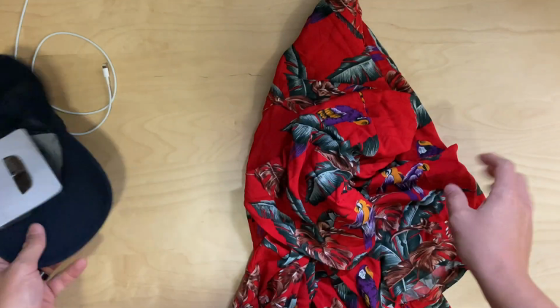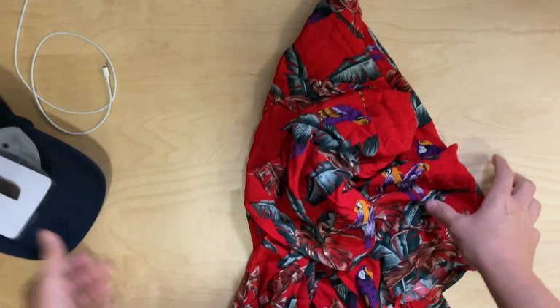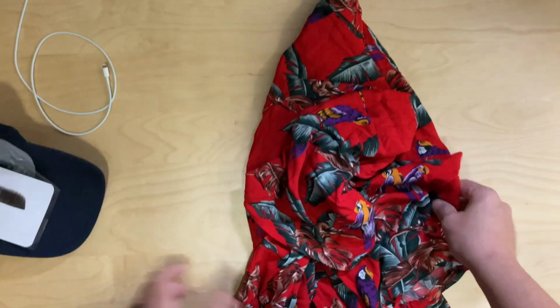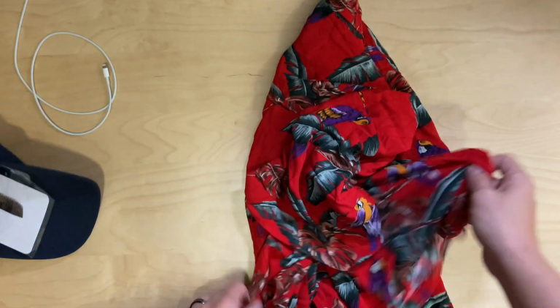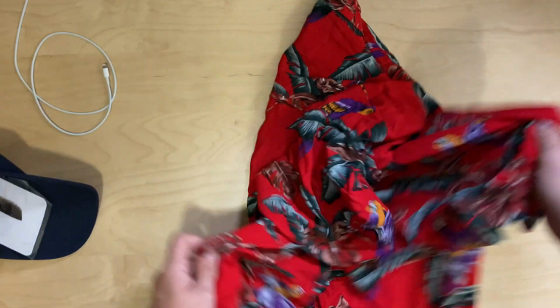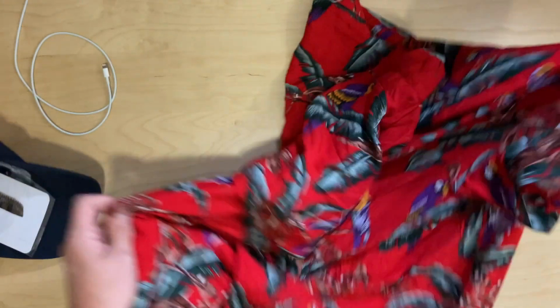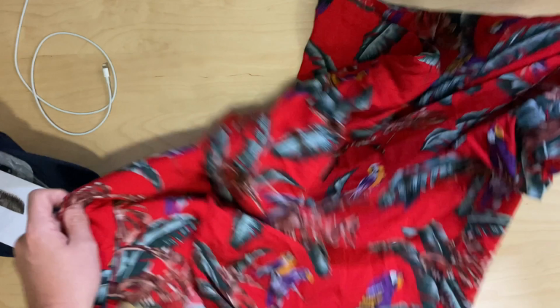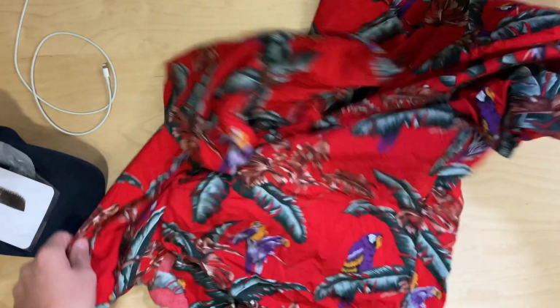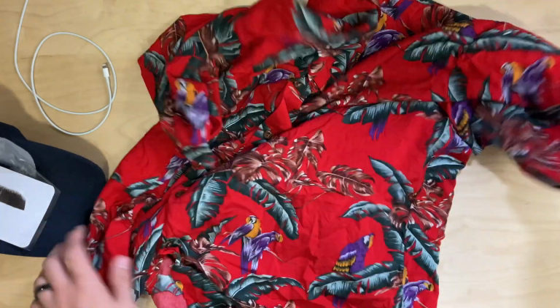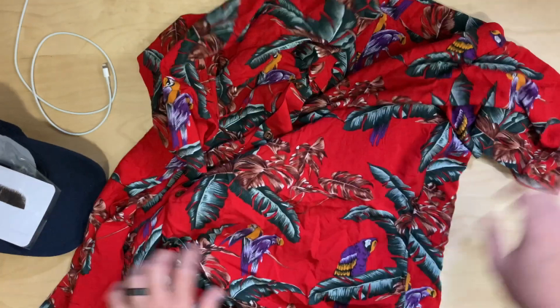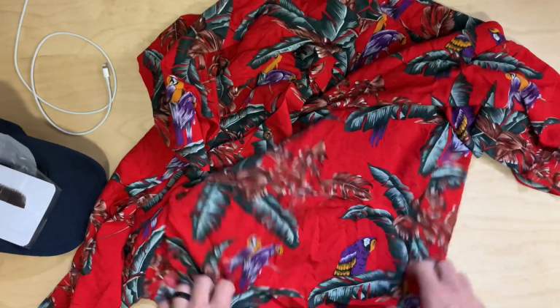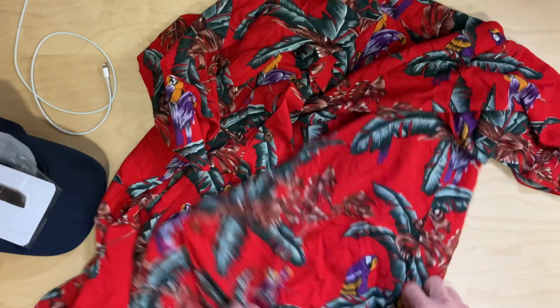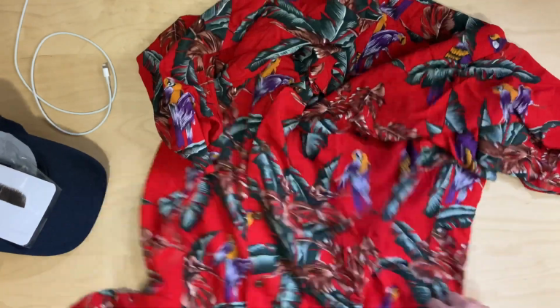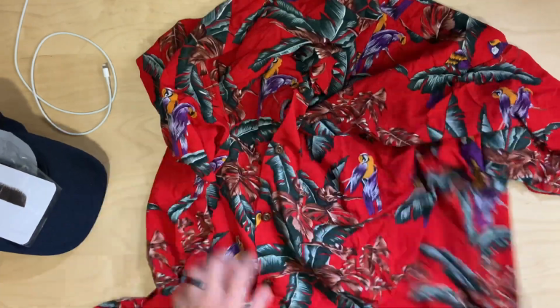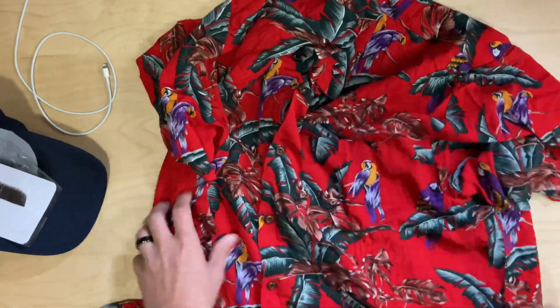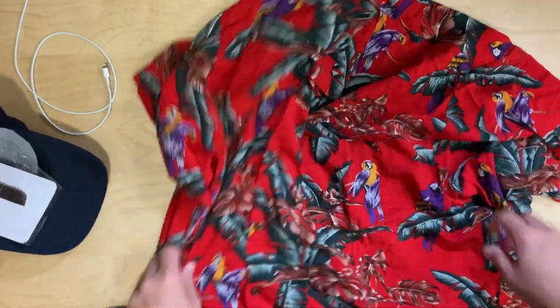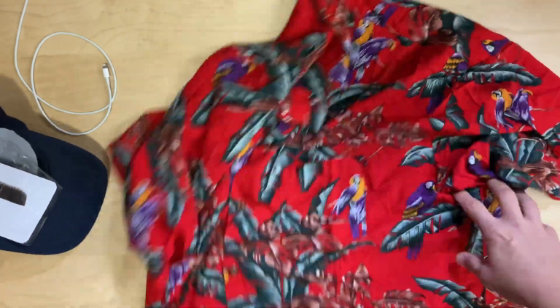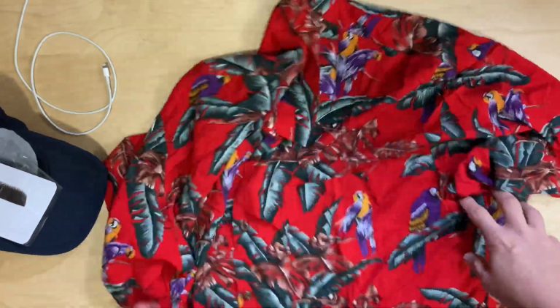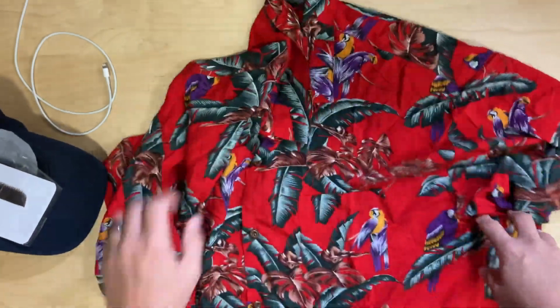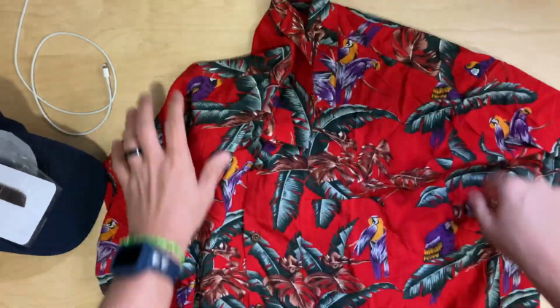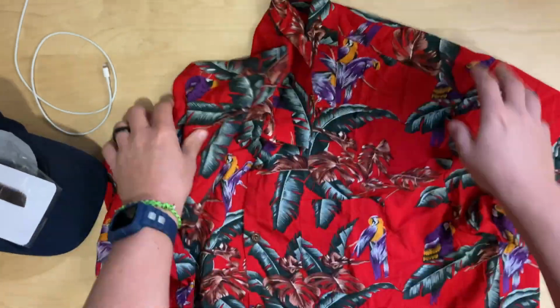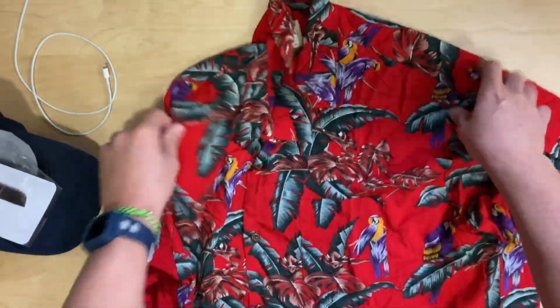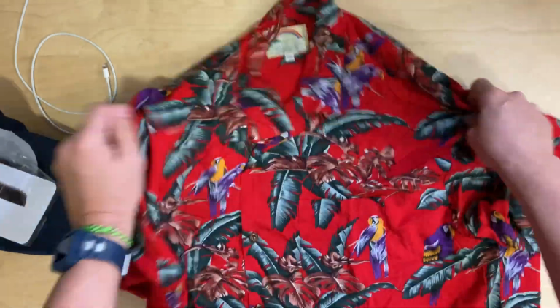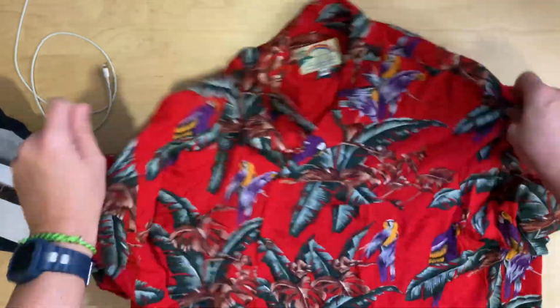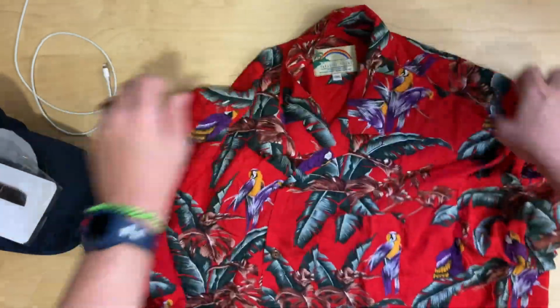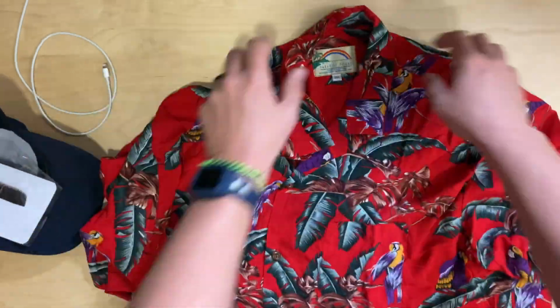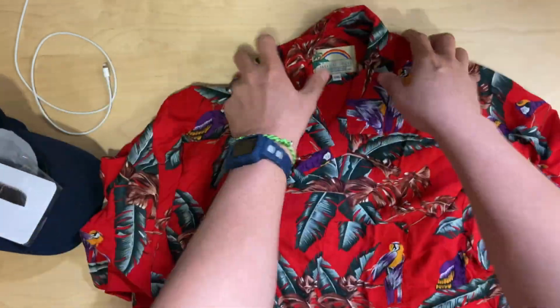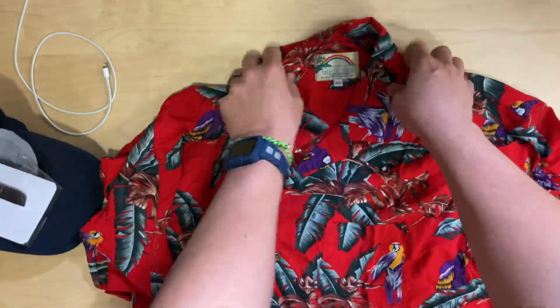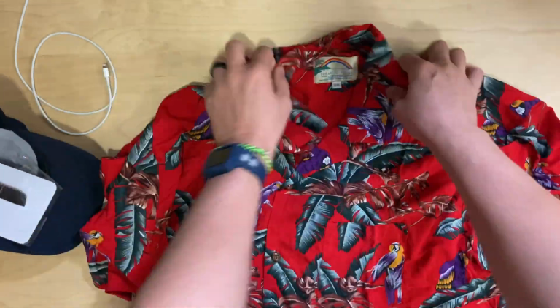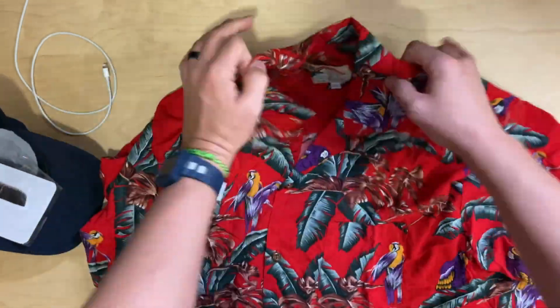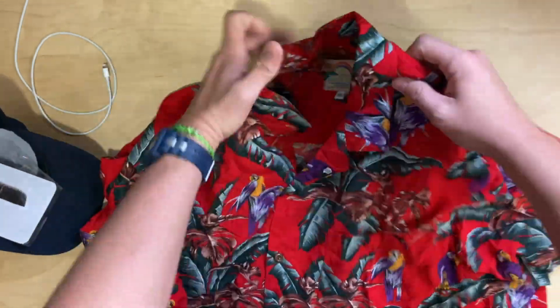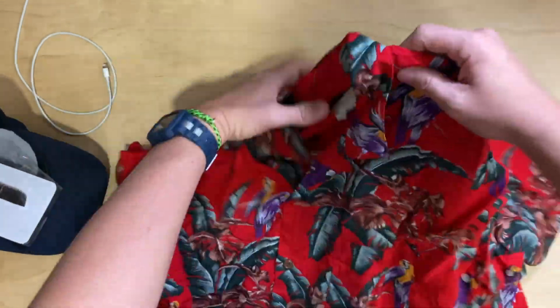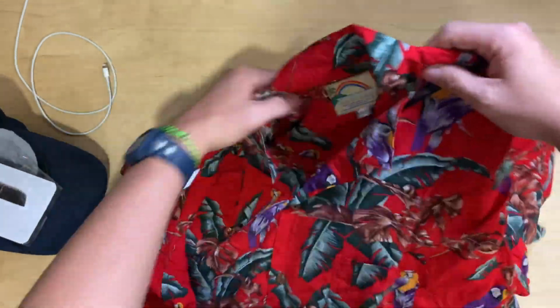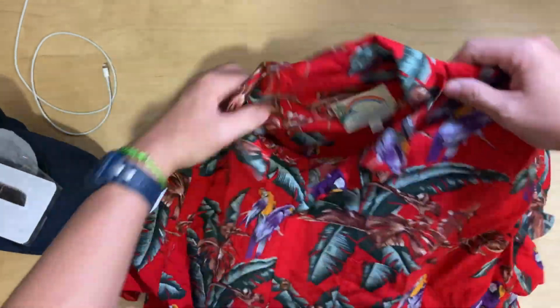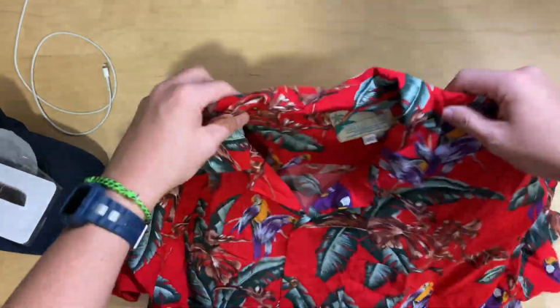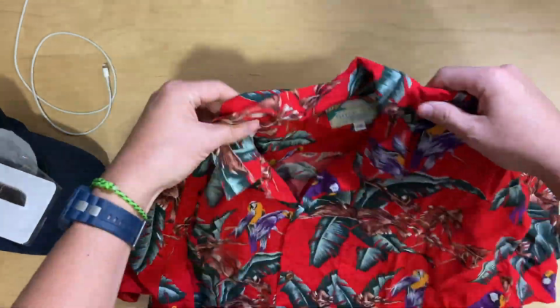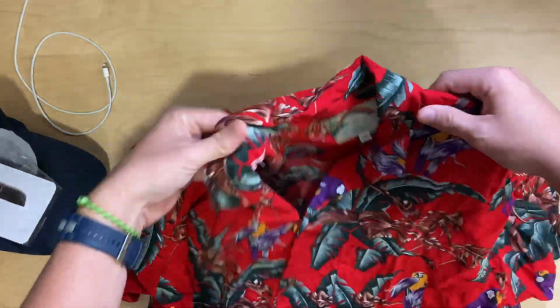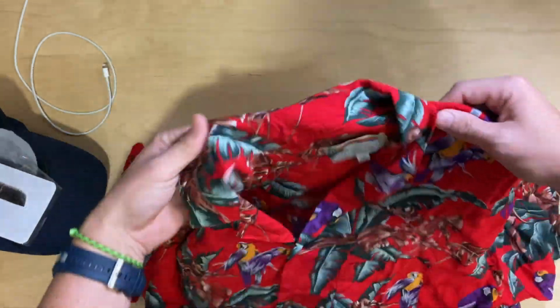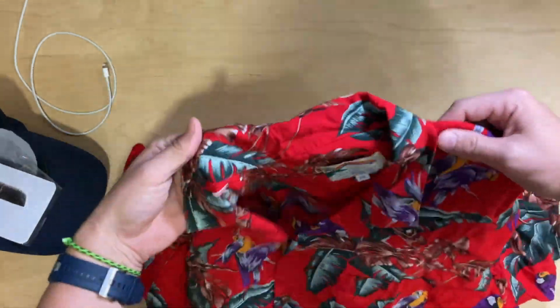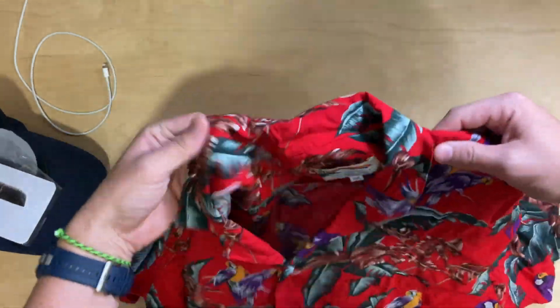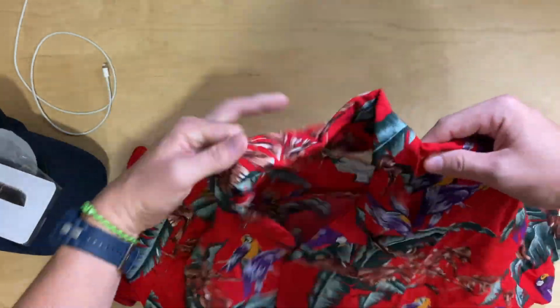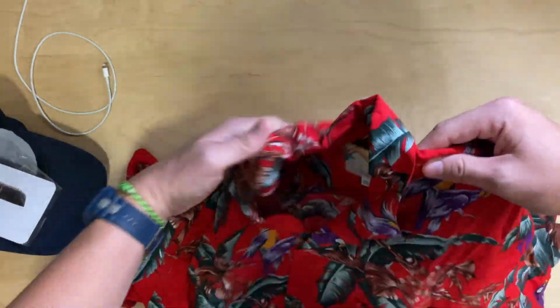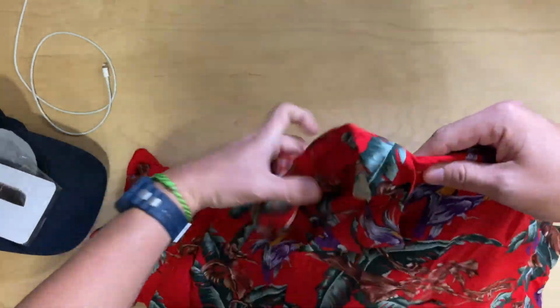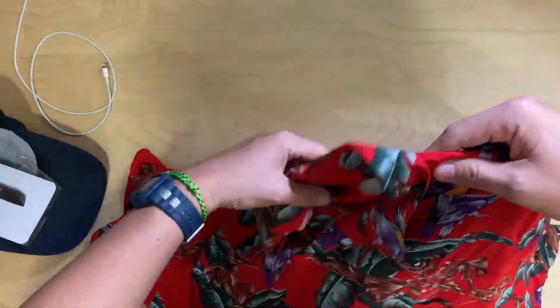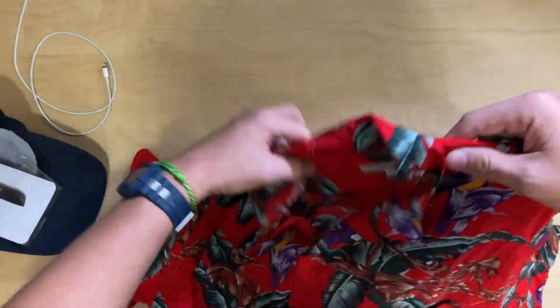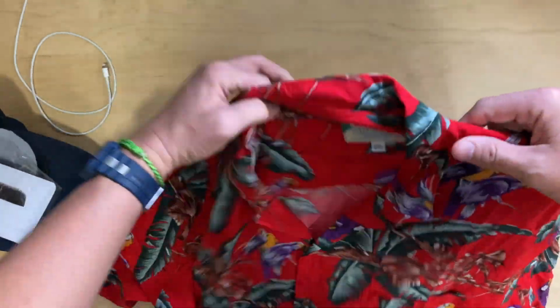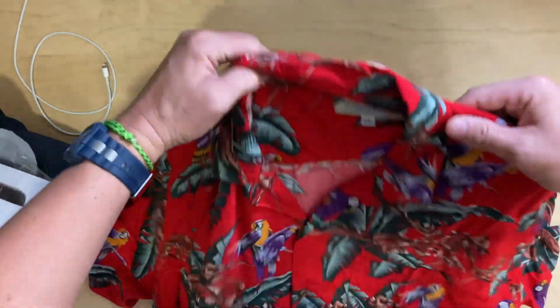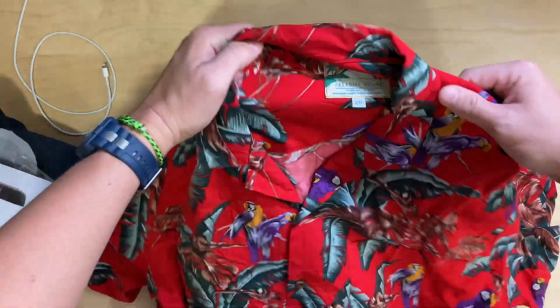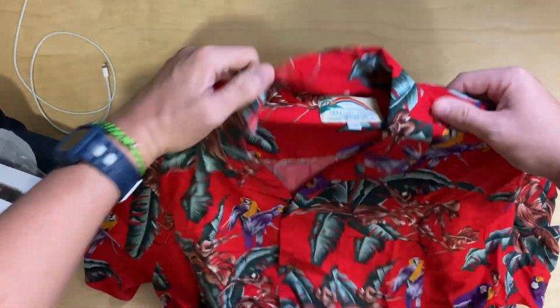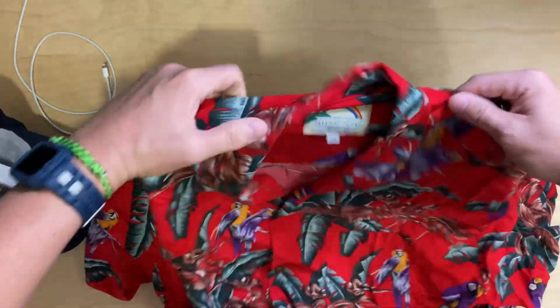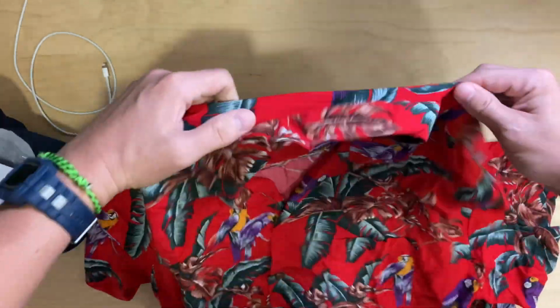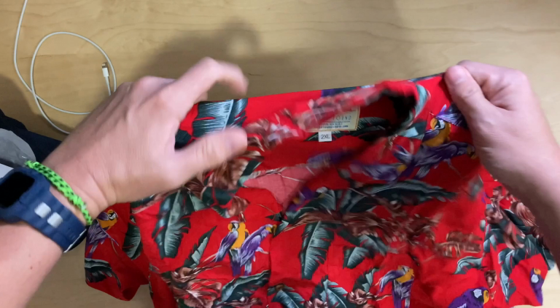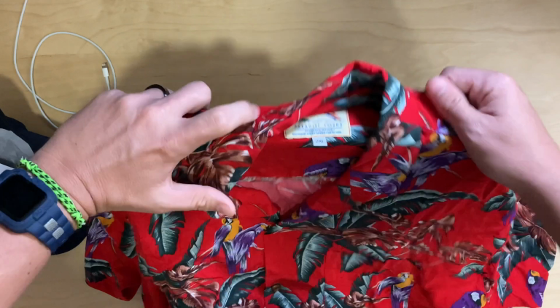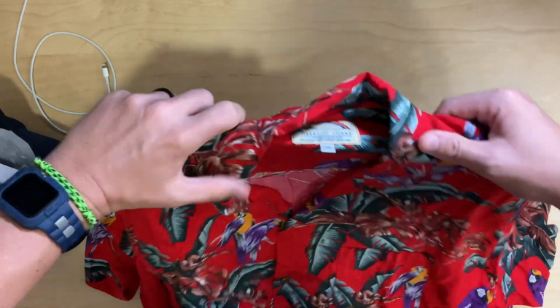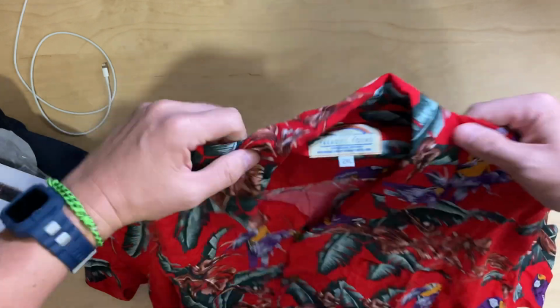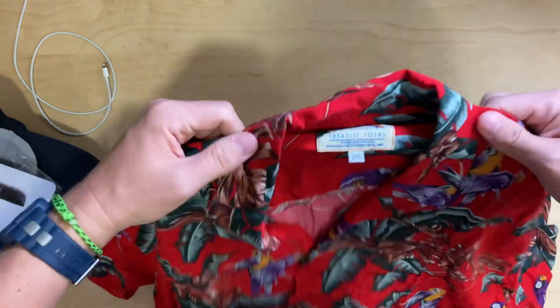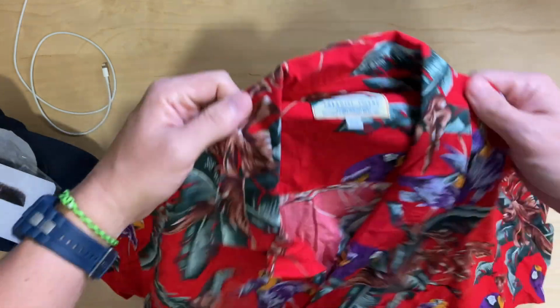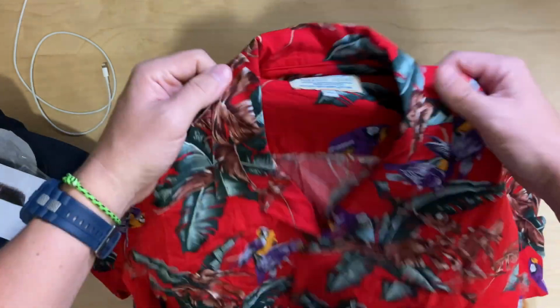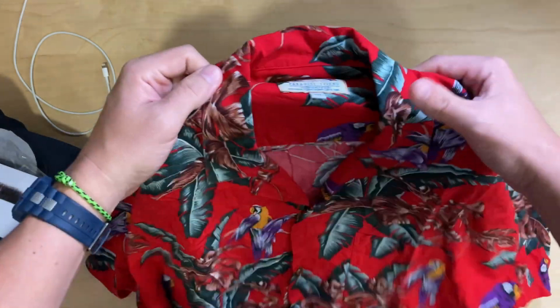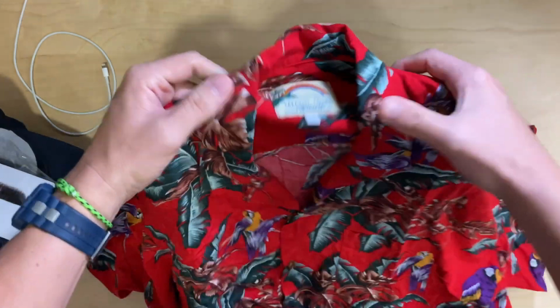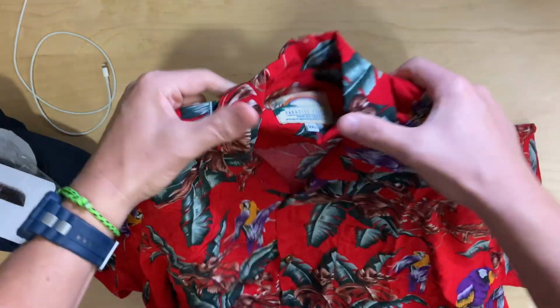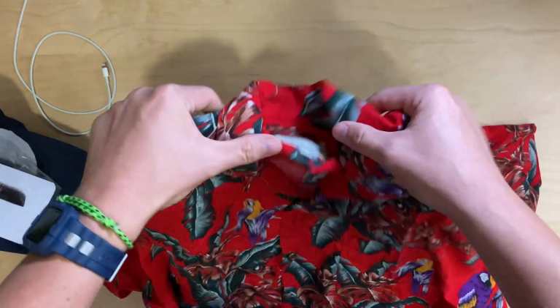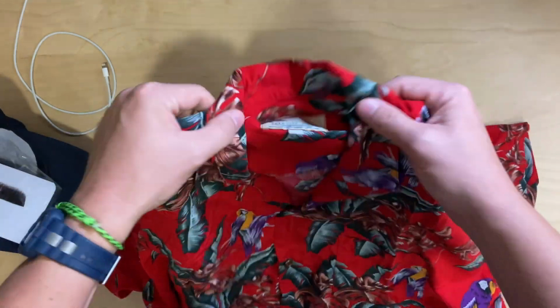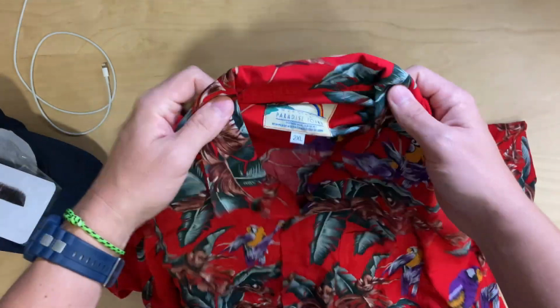This shirt, while being extremely nice, came in the package kind of wadded up for some reason. It's just fine — you can iron it or whatever.